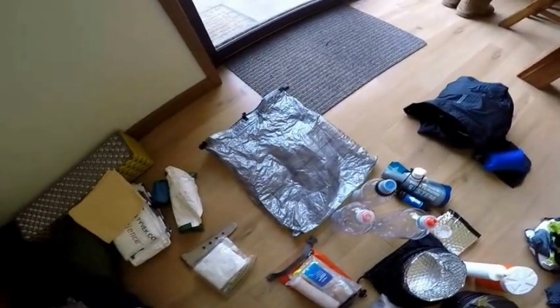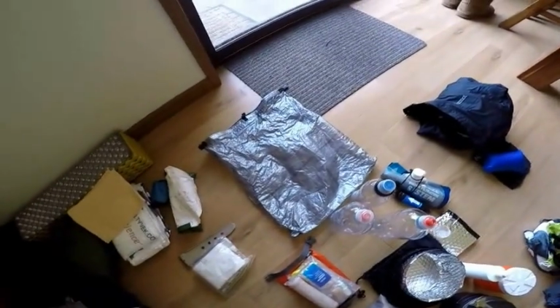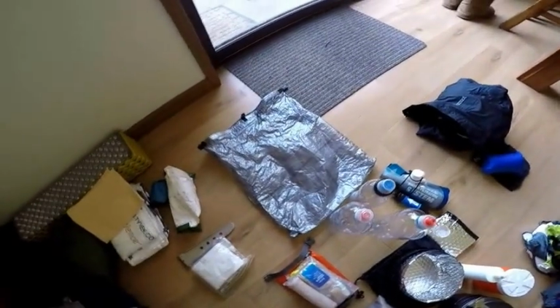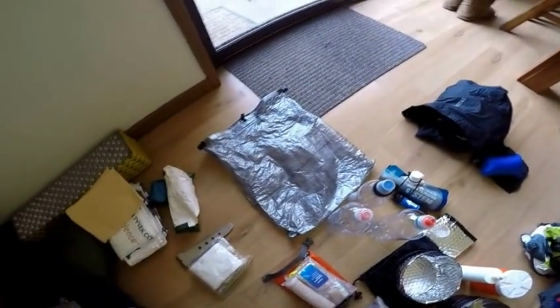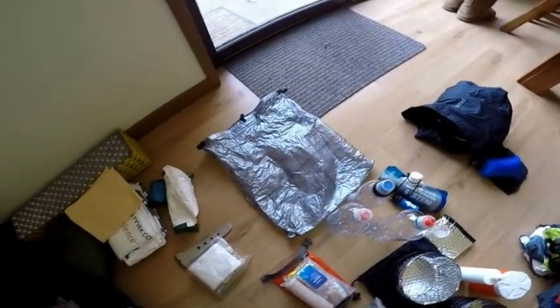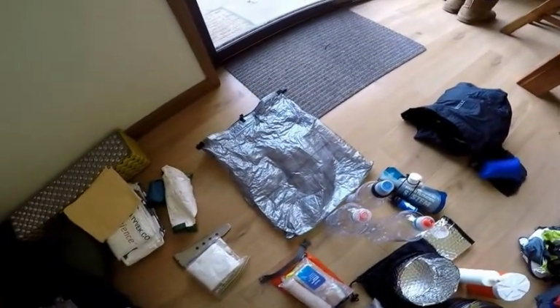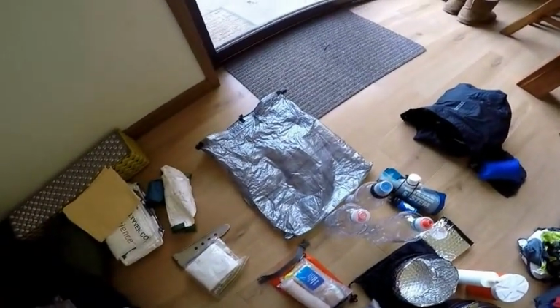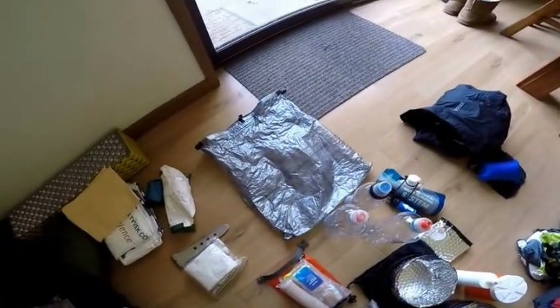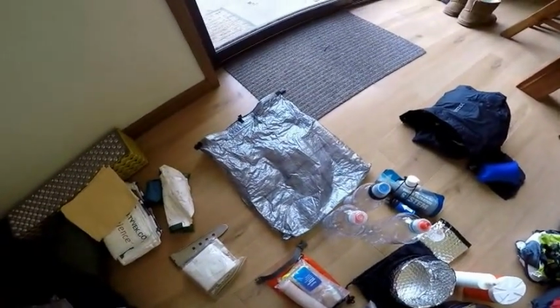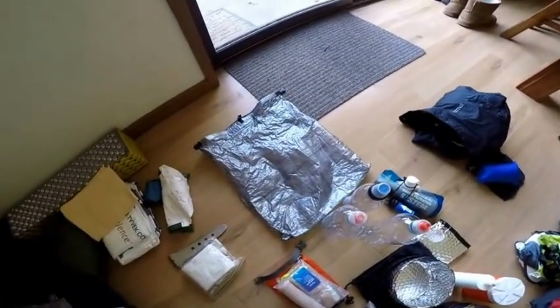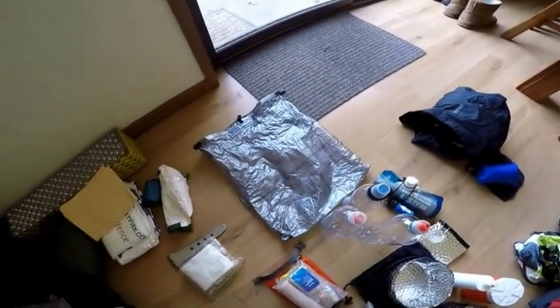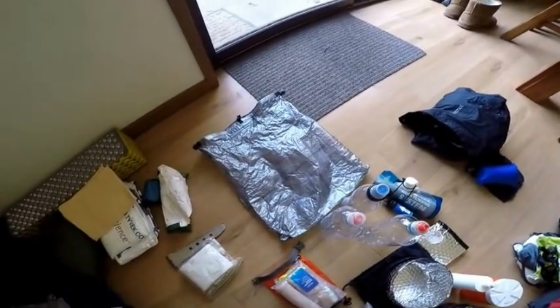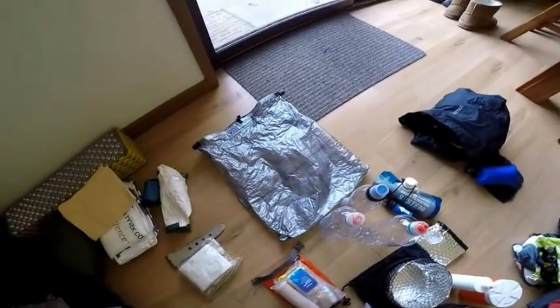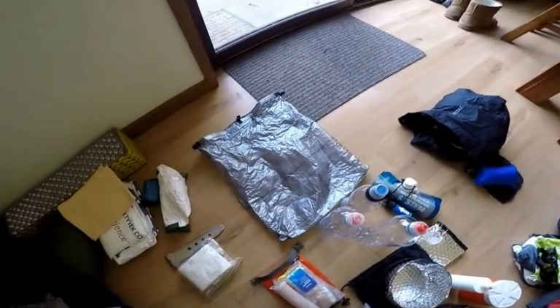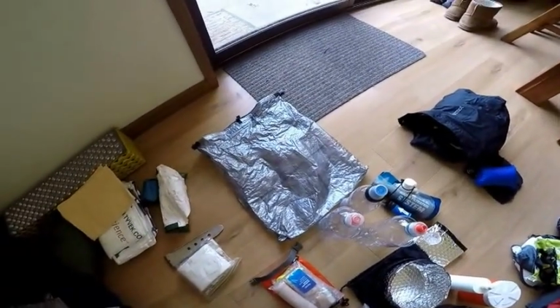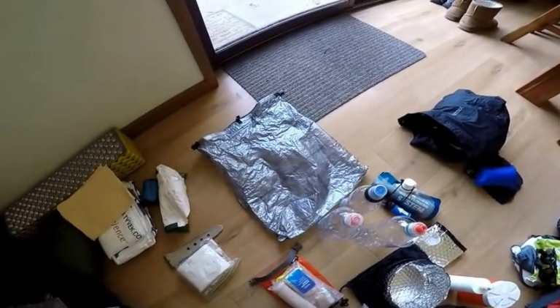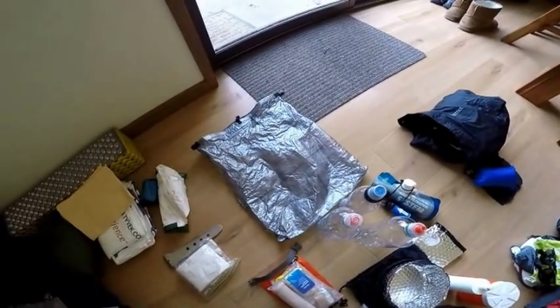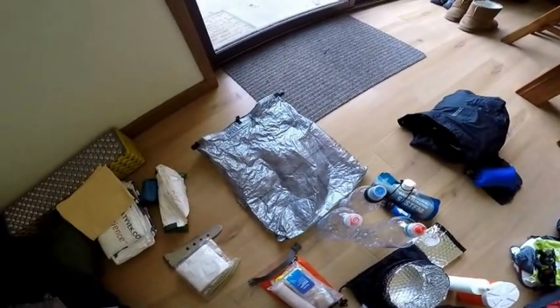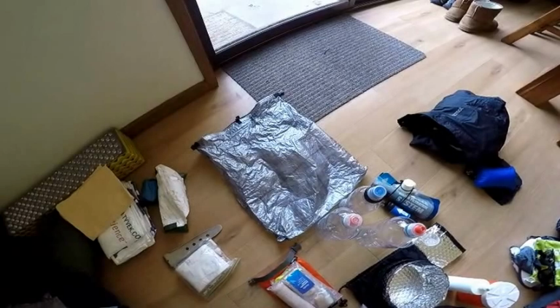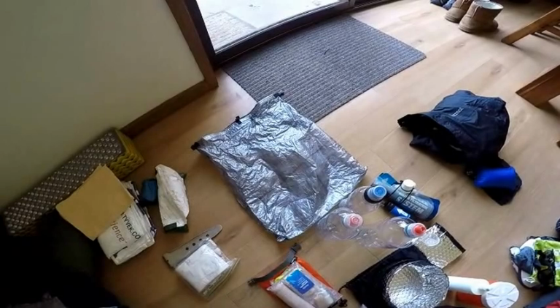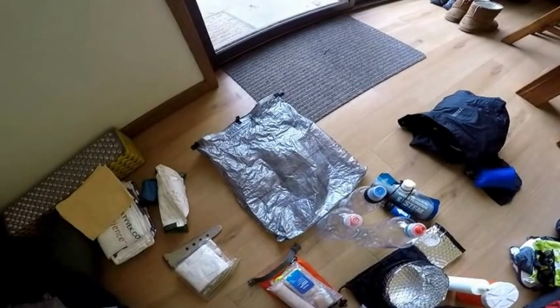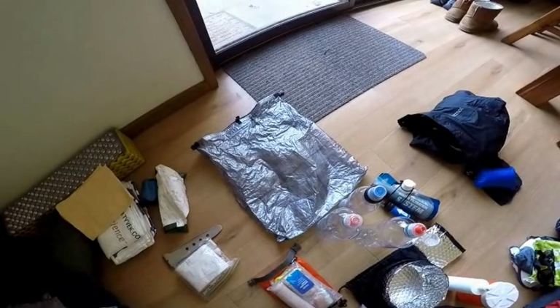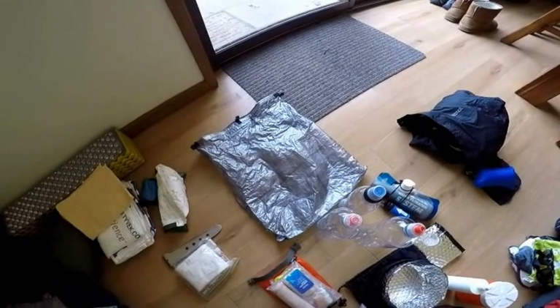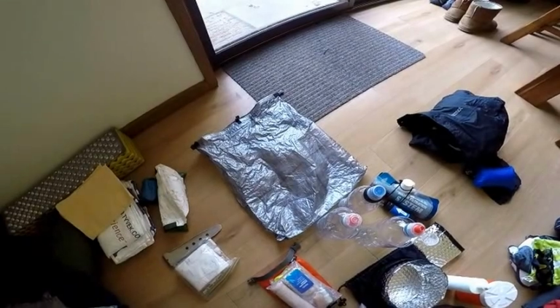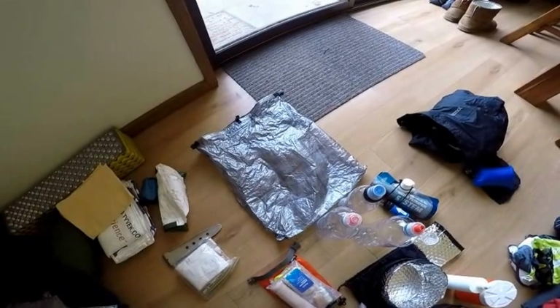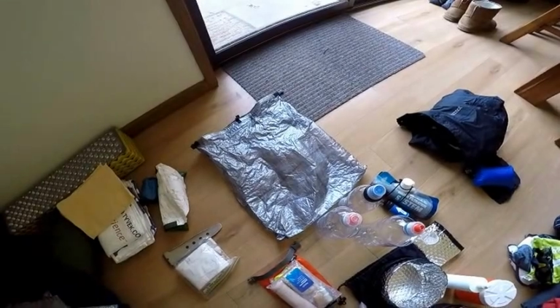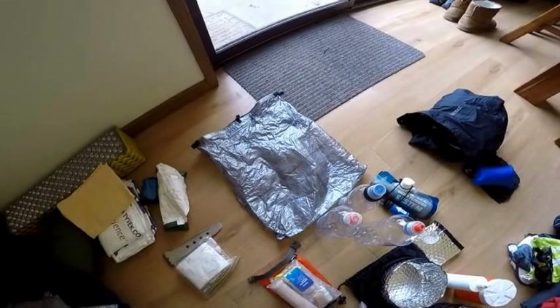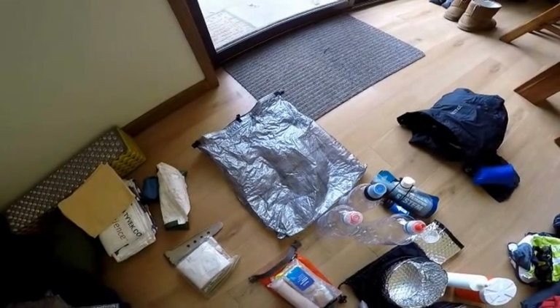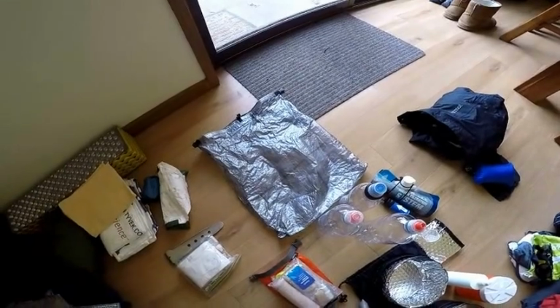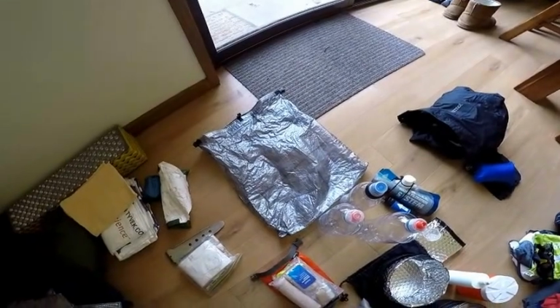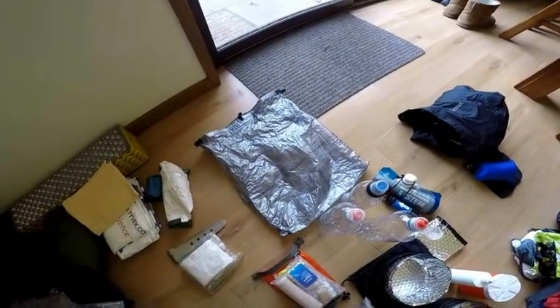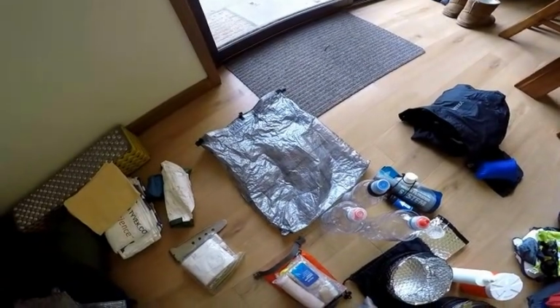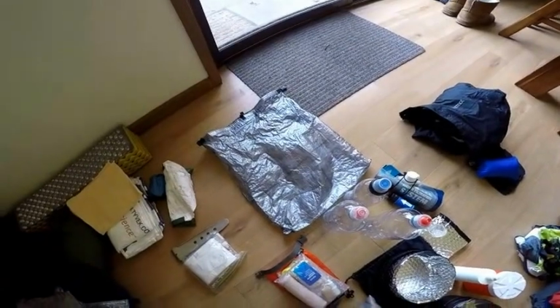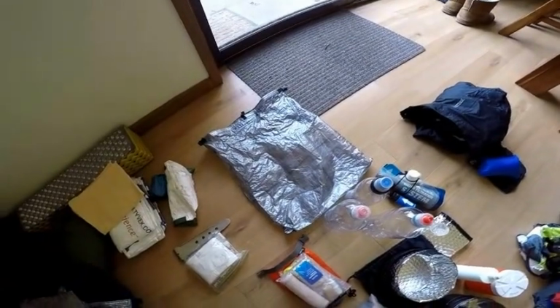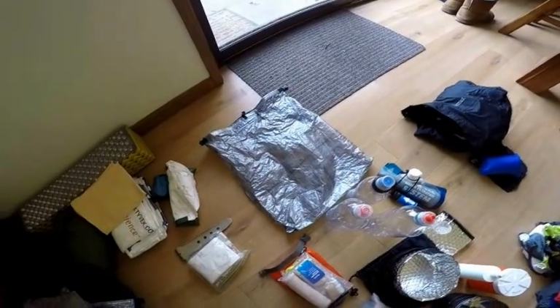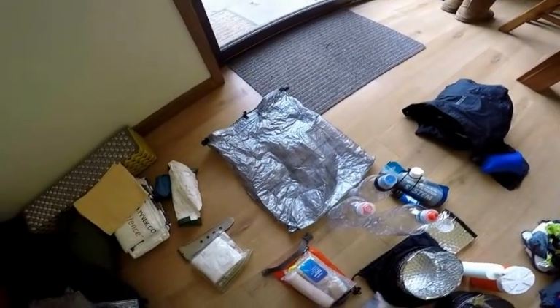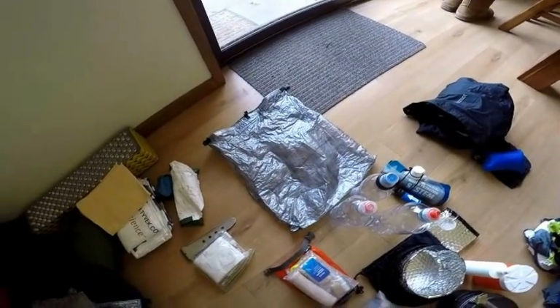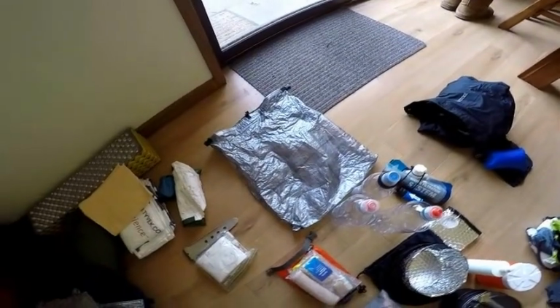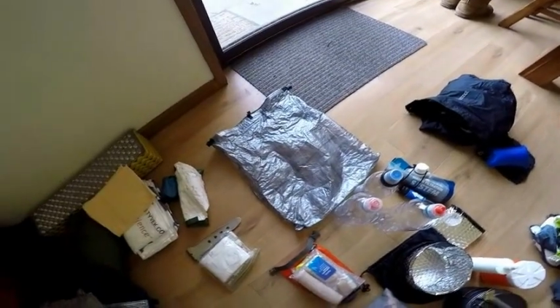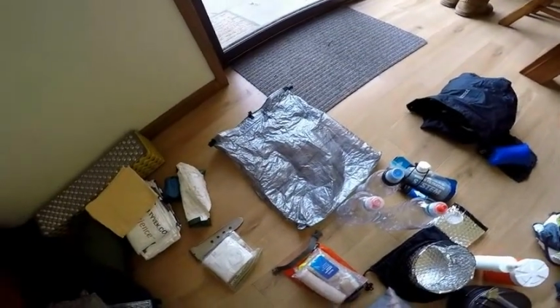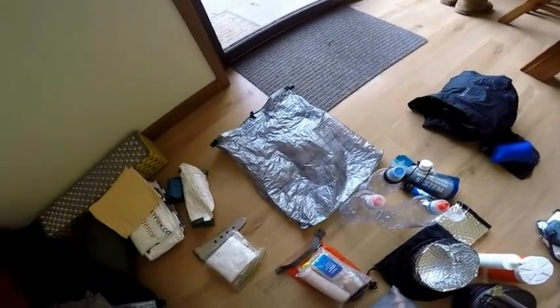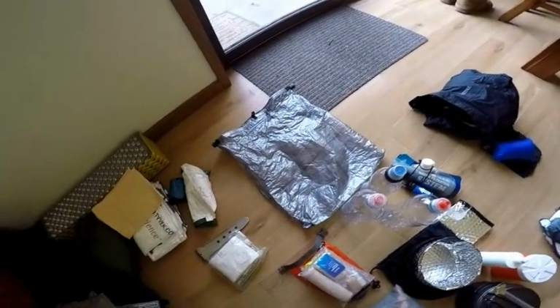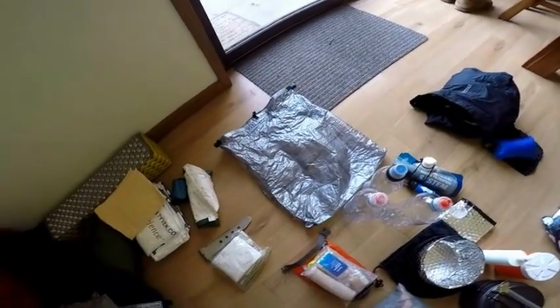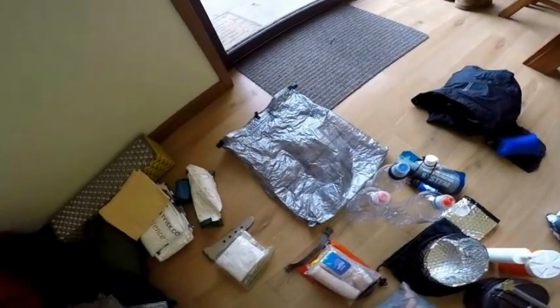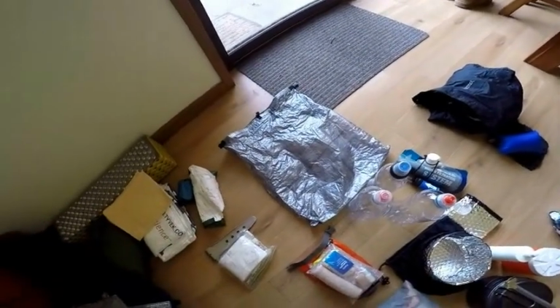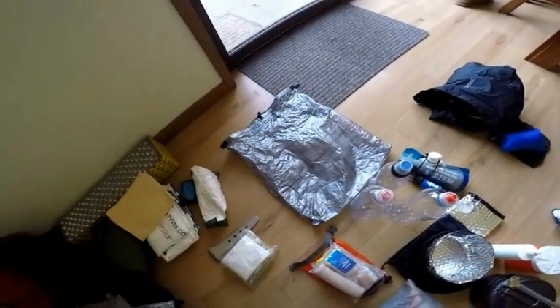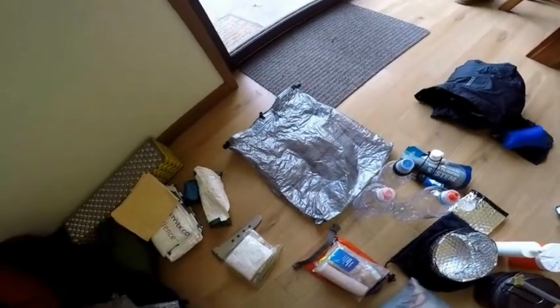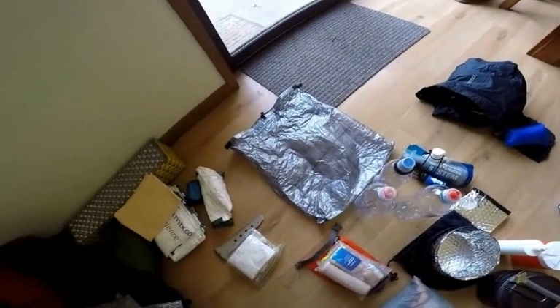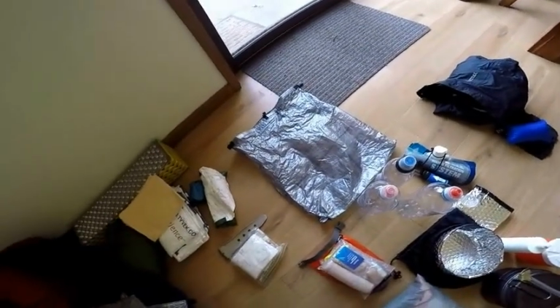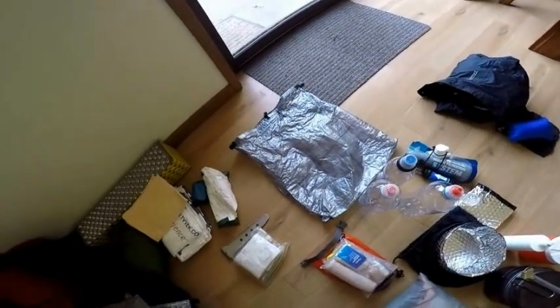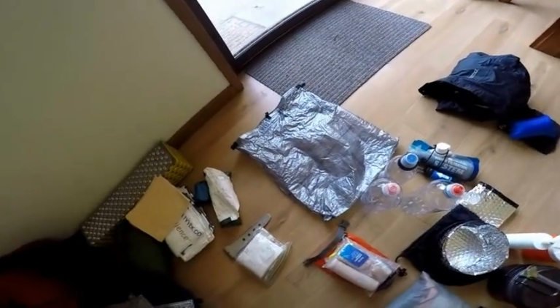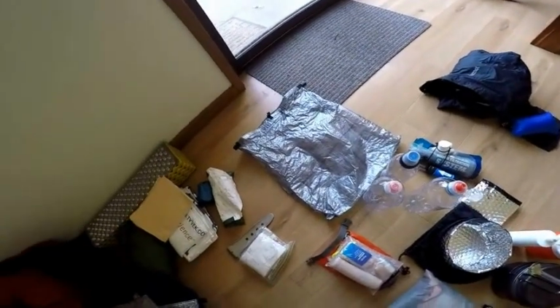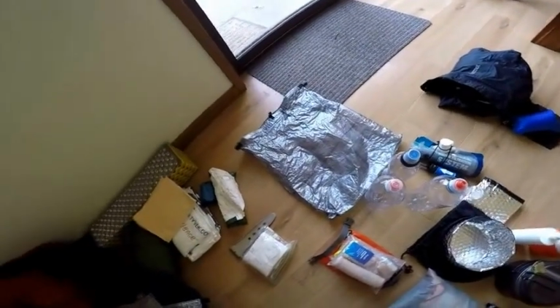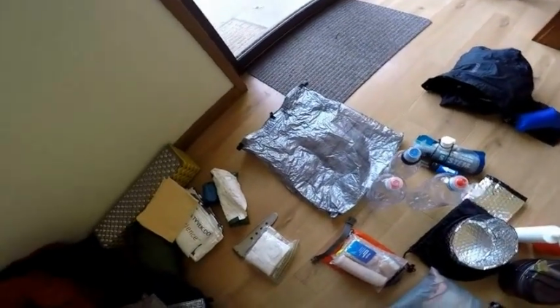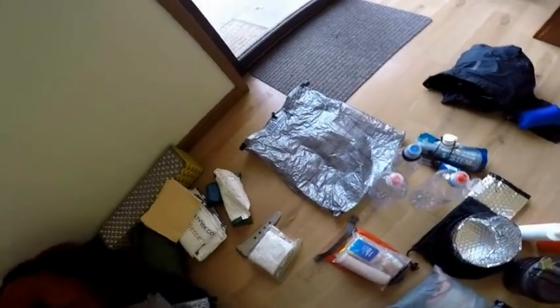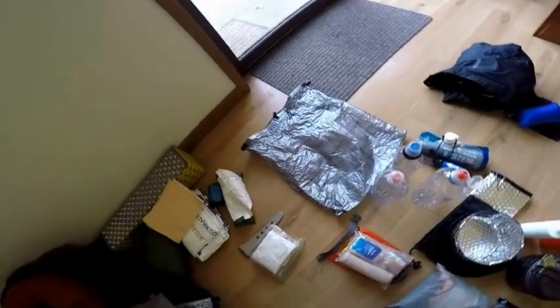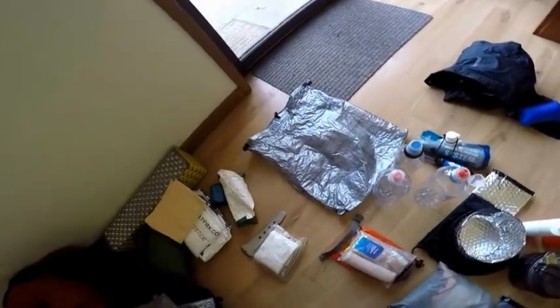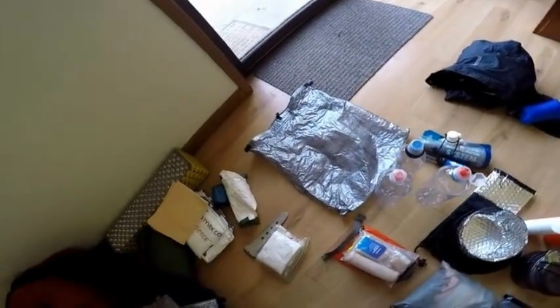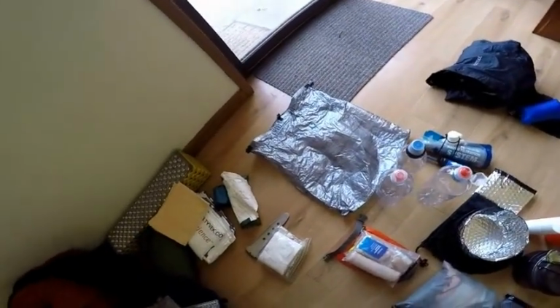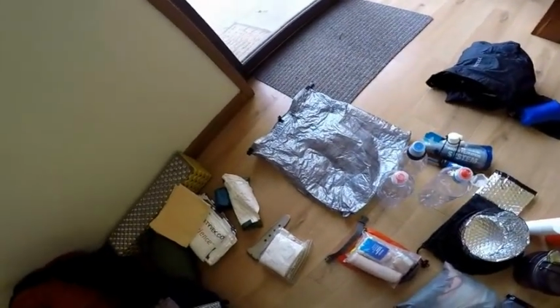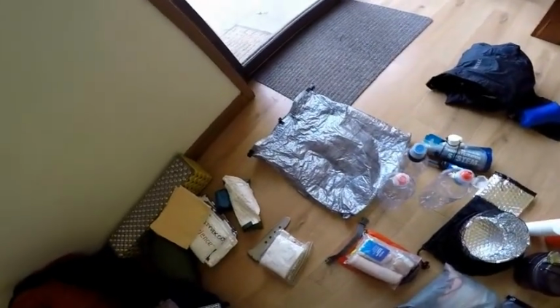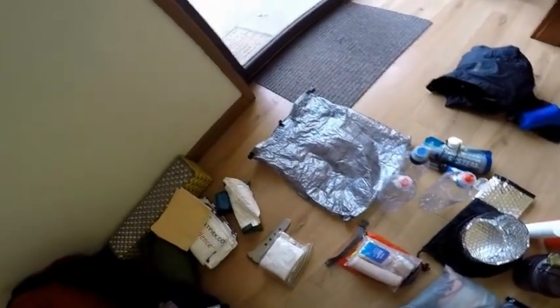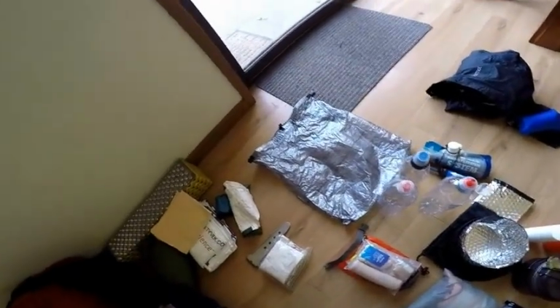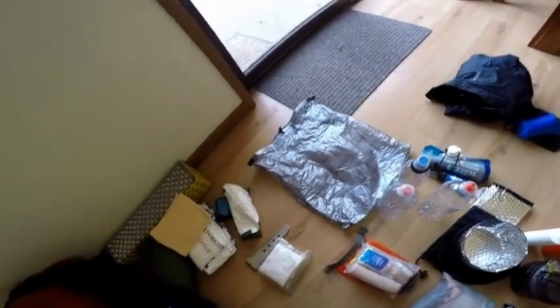Toilet paper and hand sanitizer. This will be my food bag — Cuben fiber again, fairly large capacity. I'll be carrying about five to seven kilos of food, though I'm not quite sure yet — we'll see how that goes.